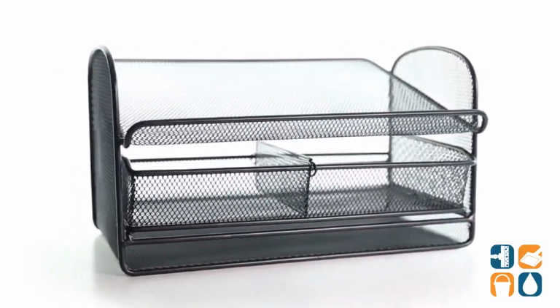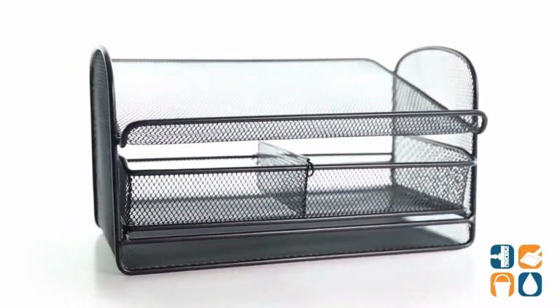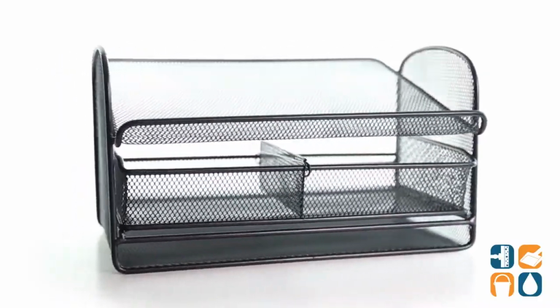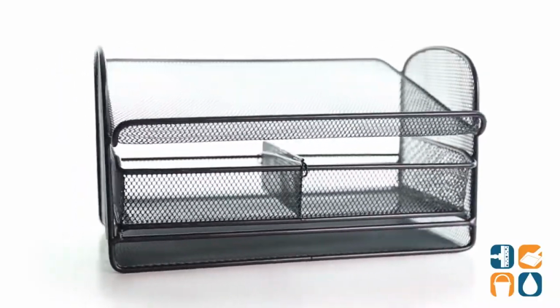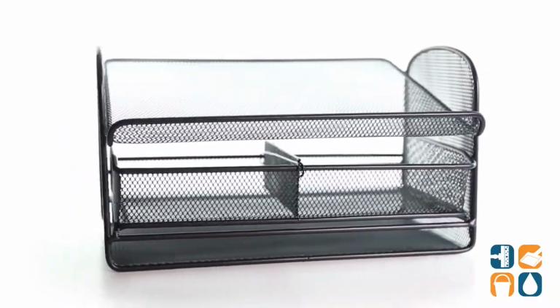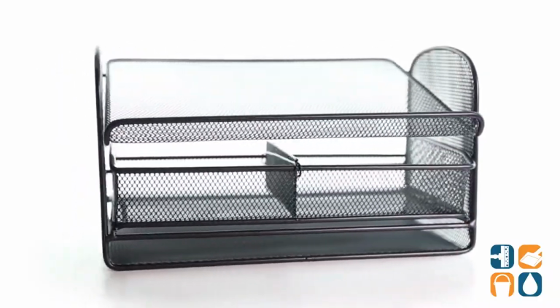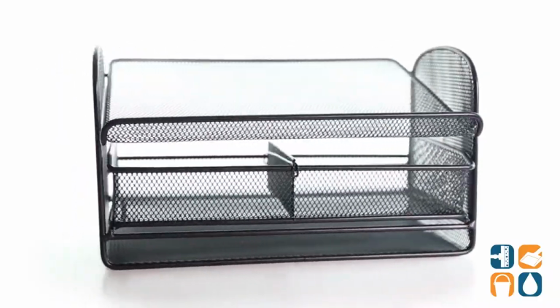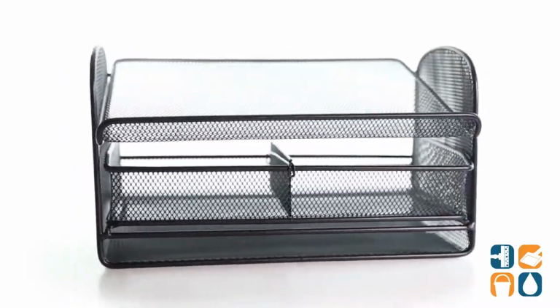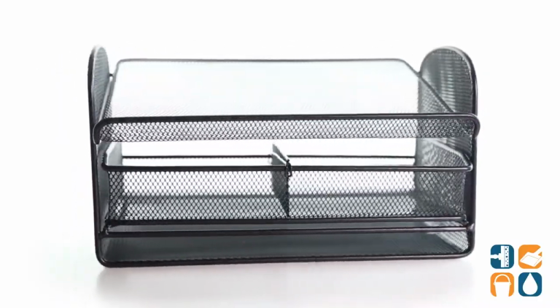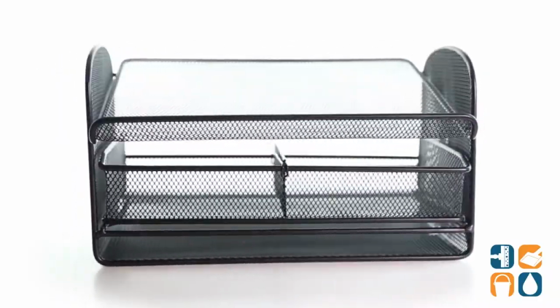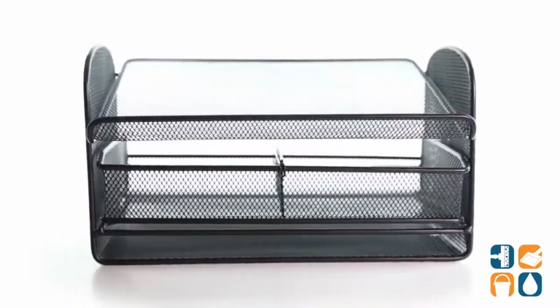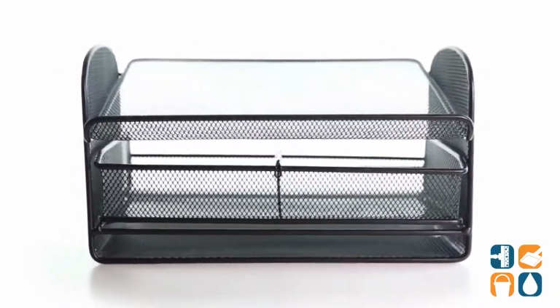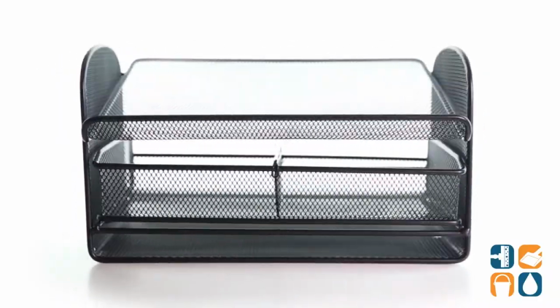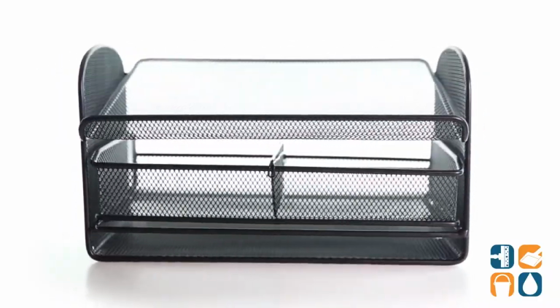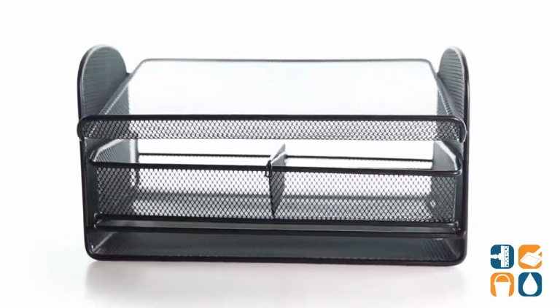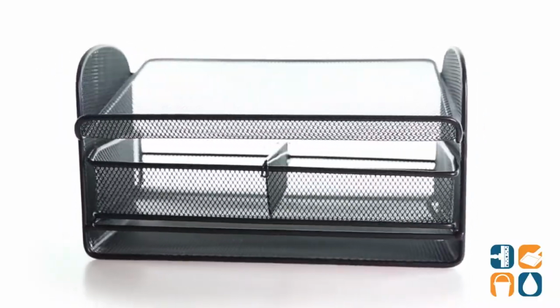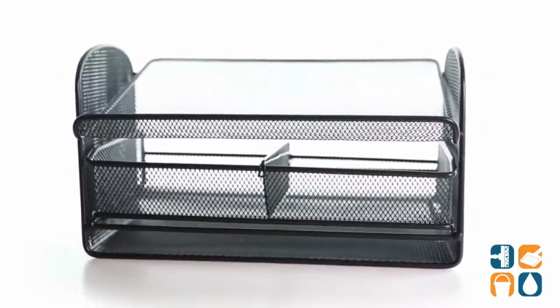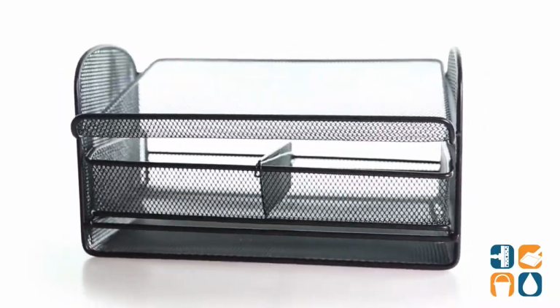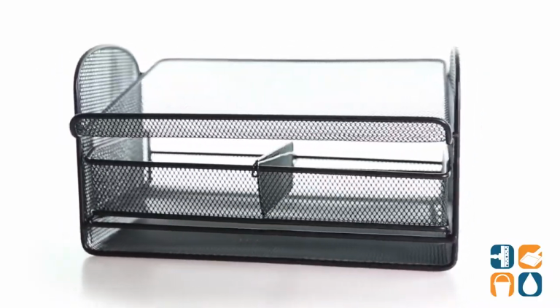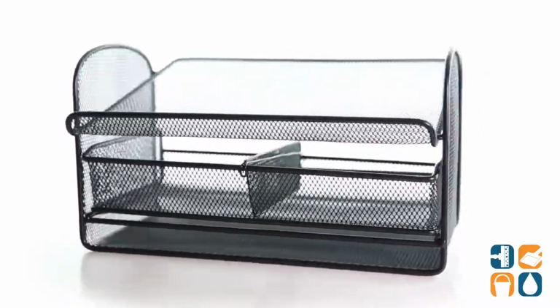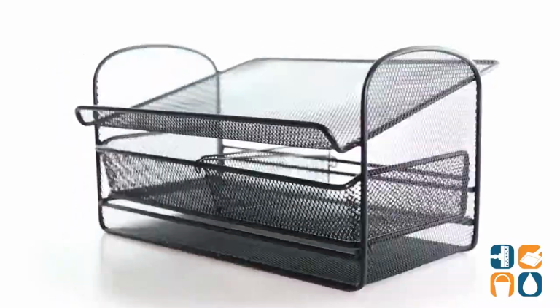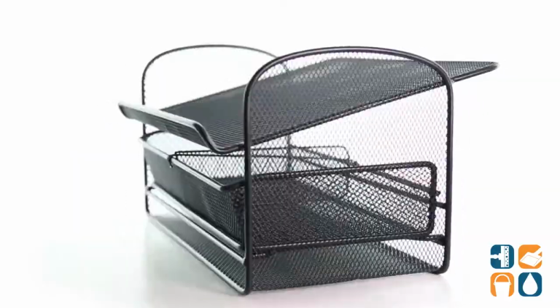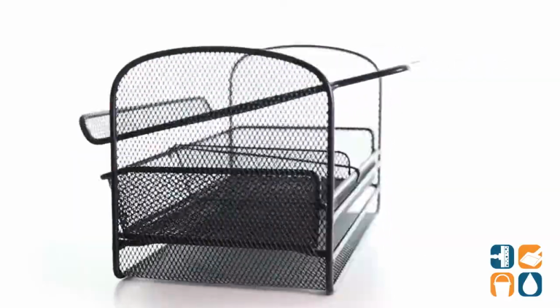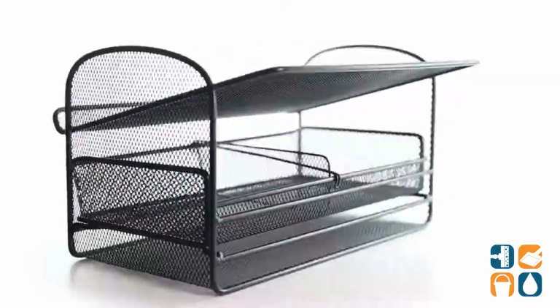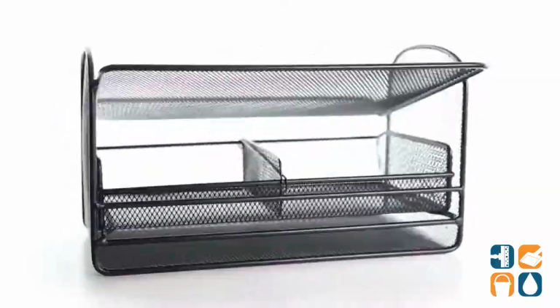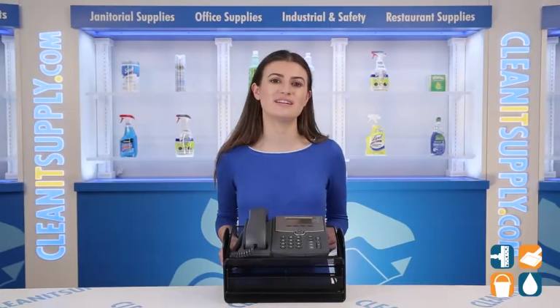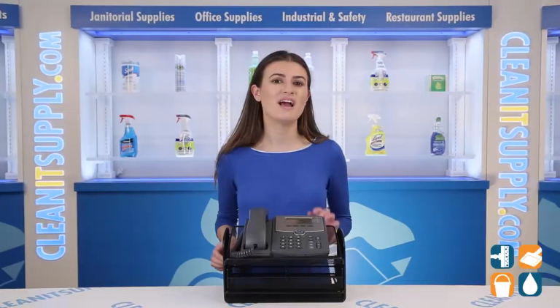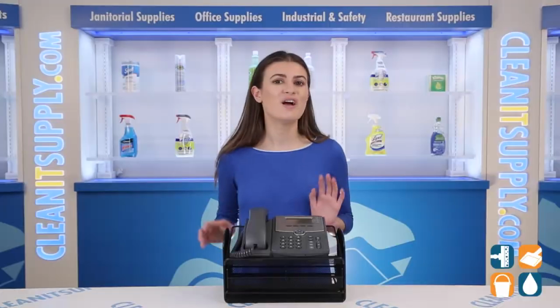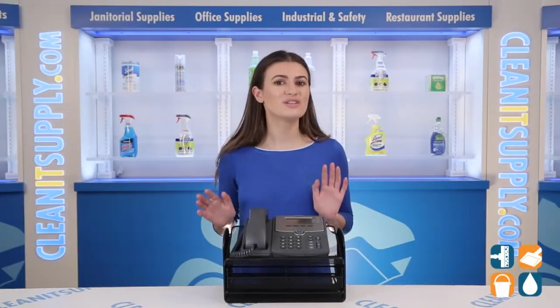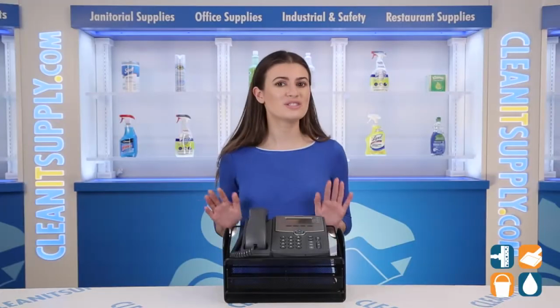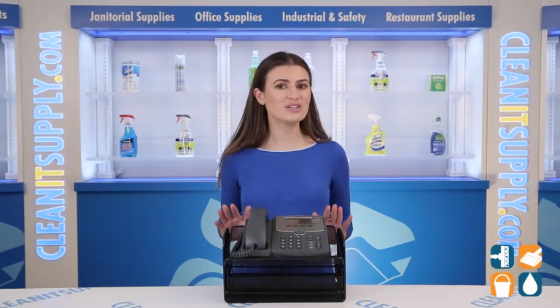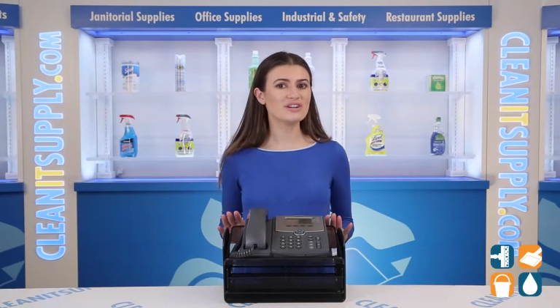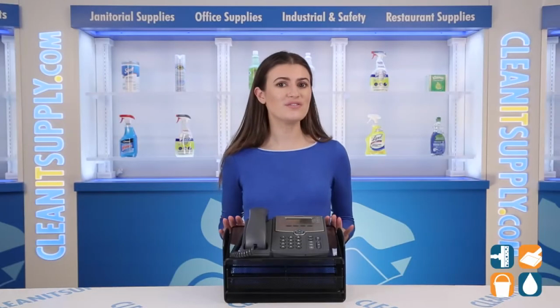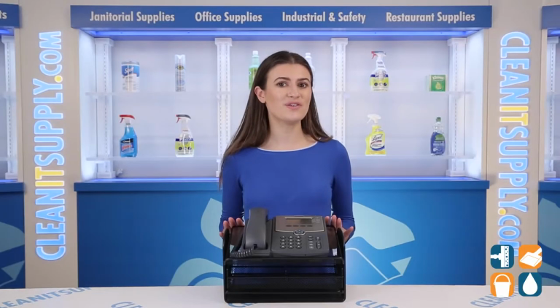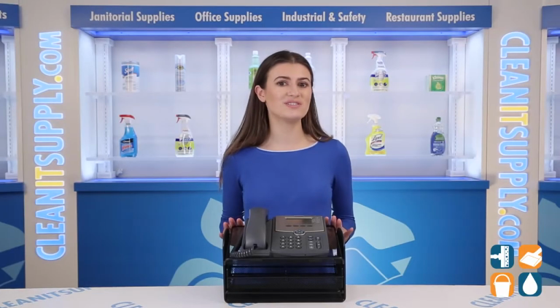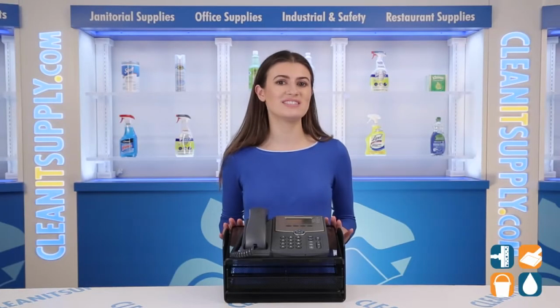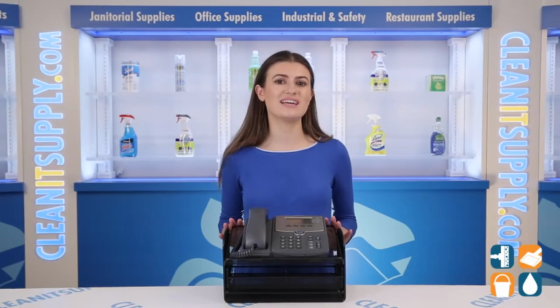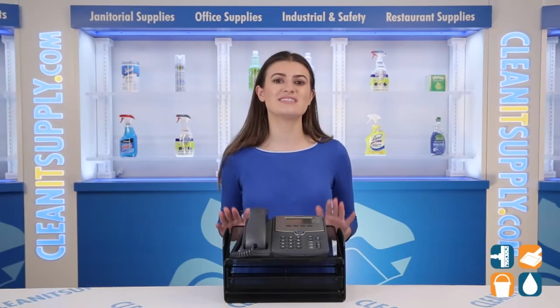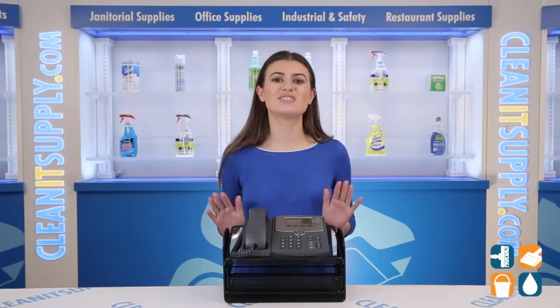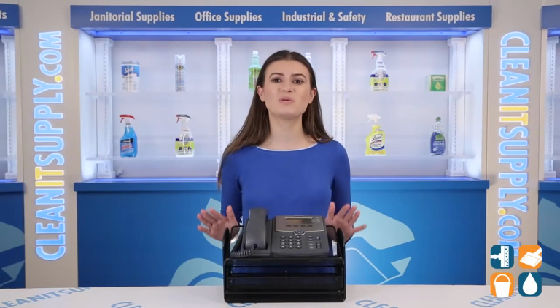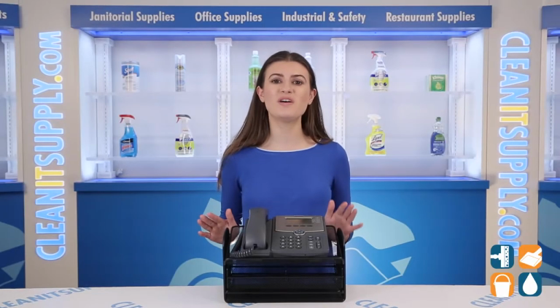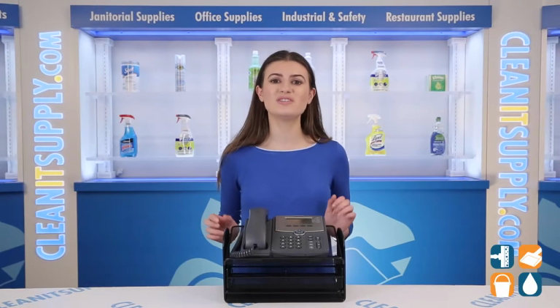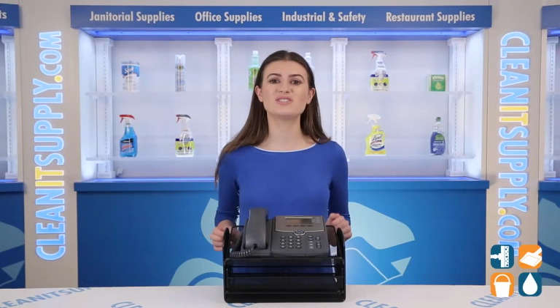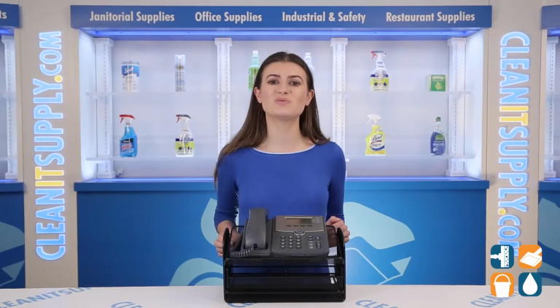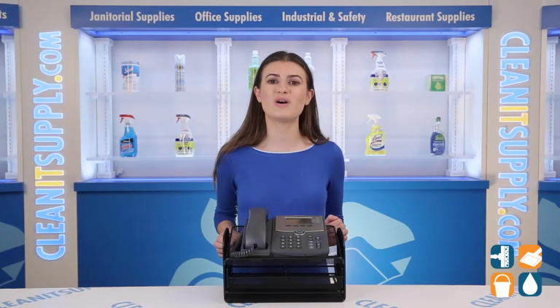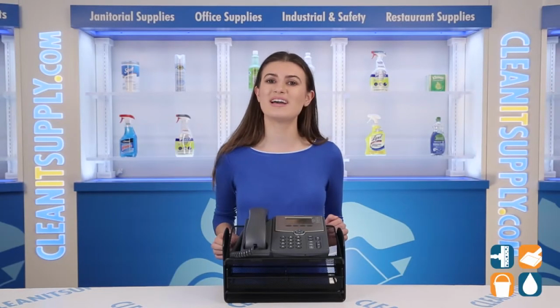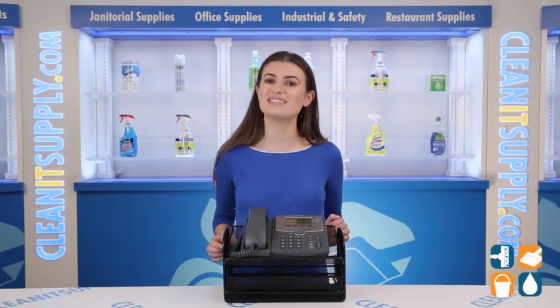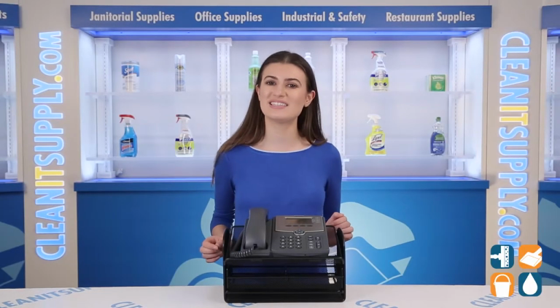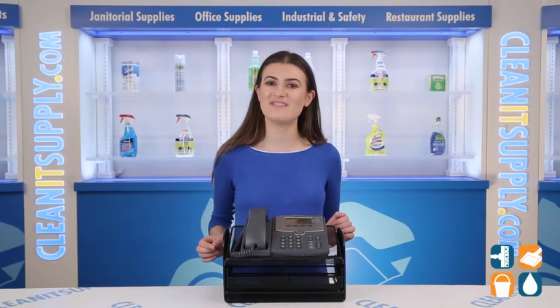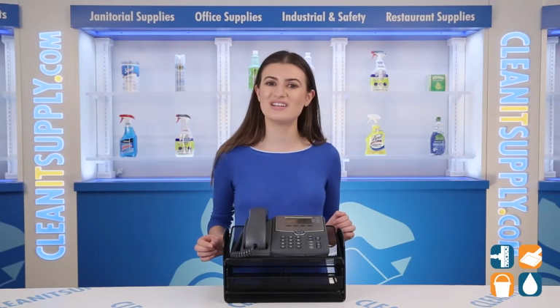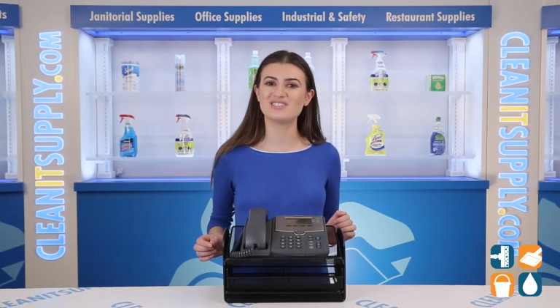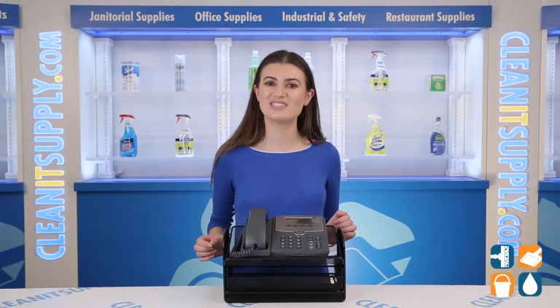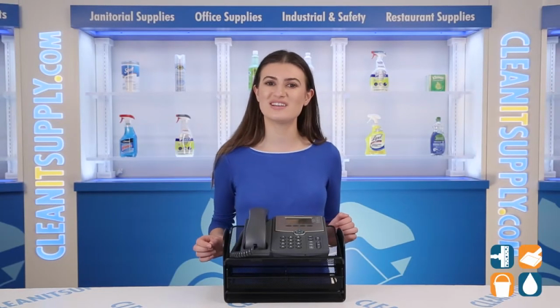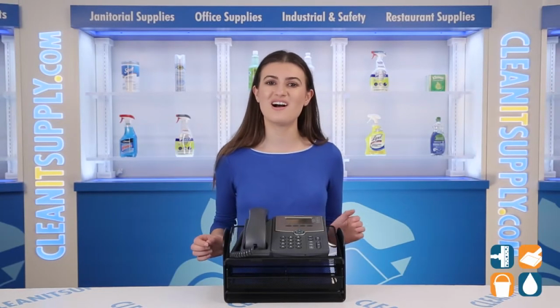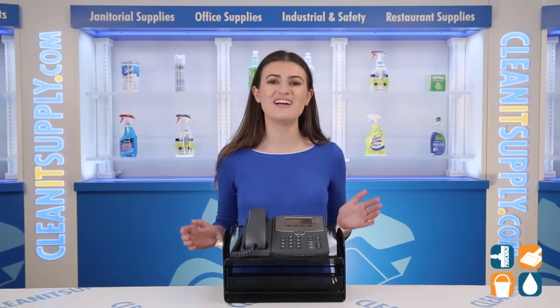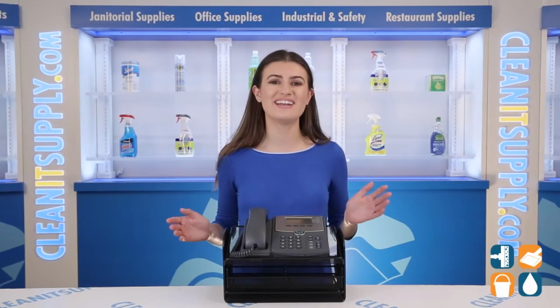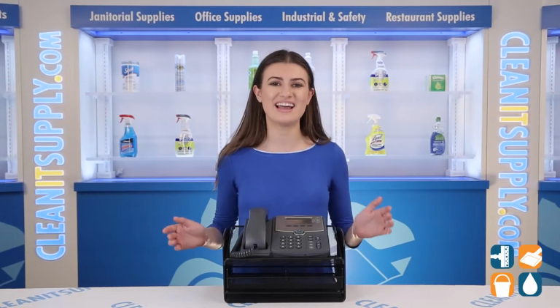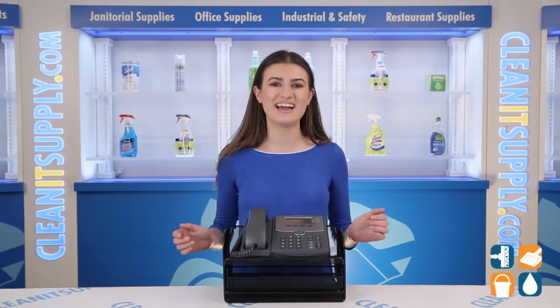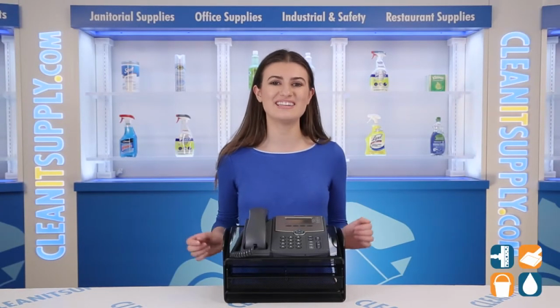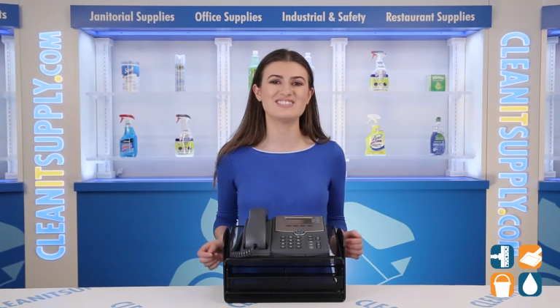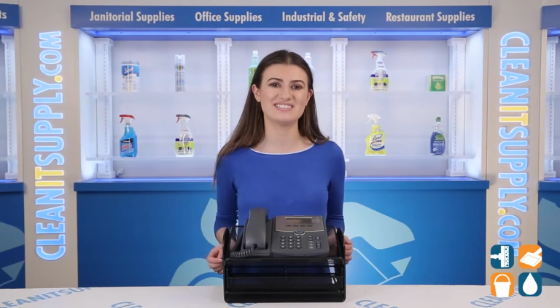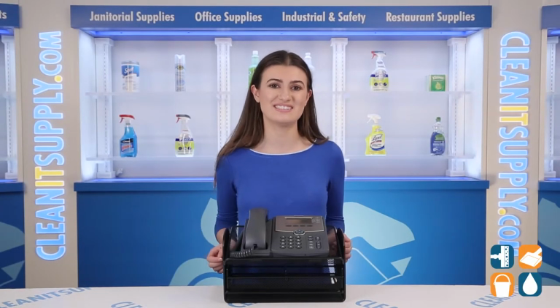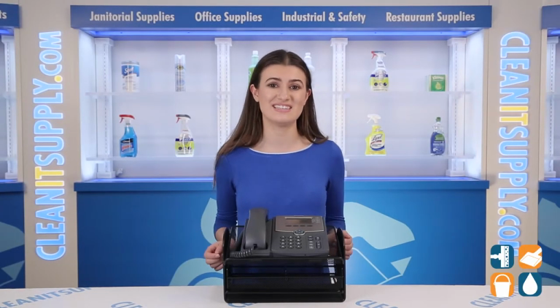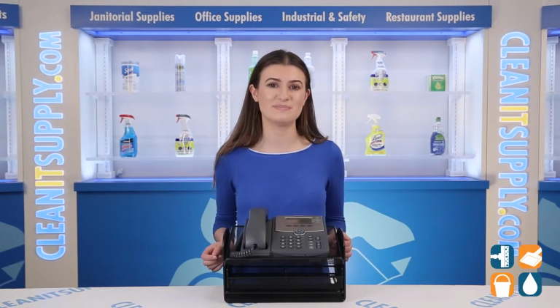Optimize your desktop space with the Safeco Telephone Stand. The sturdy phone stand is 12 inches wide, 7 inches tall, and 9 inches deep.